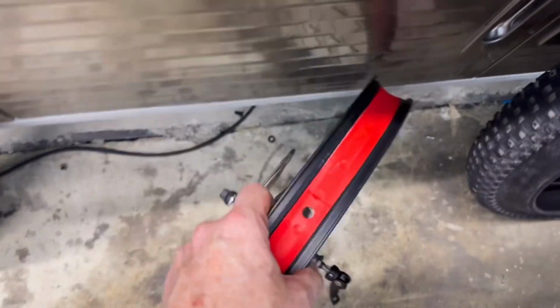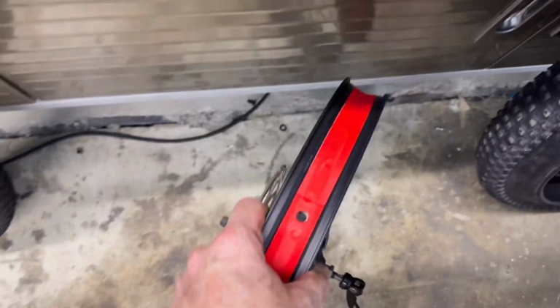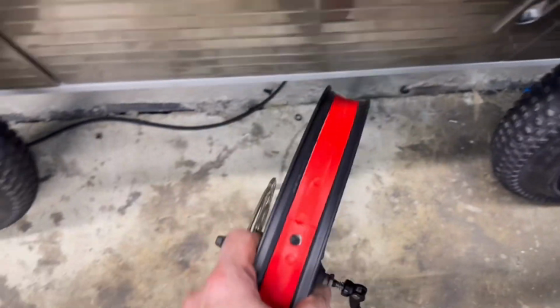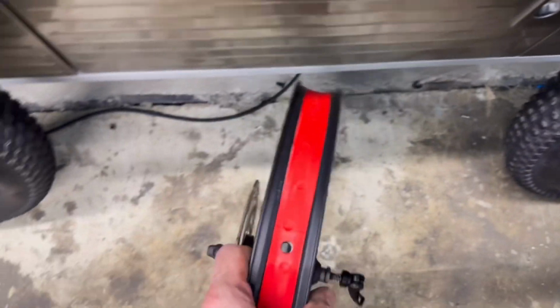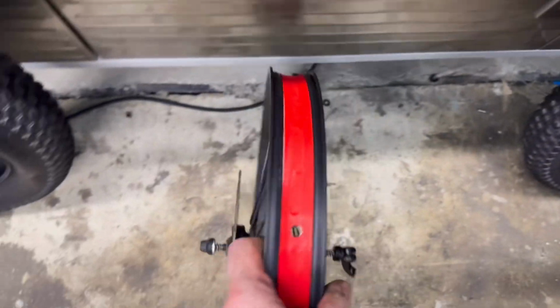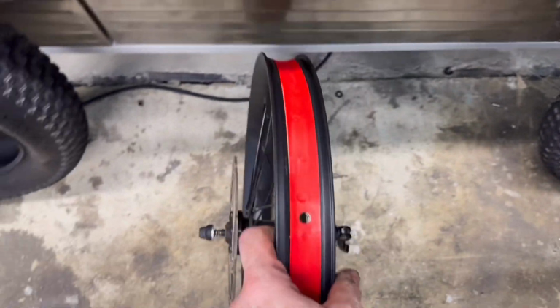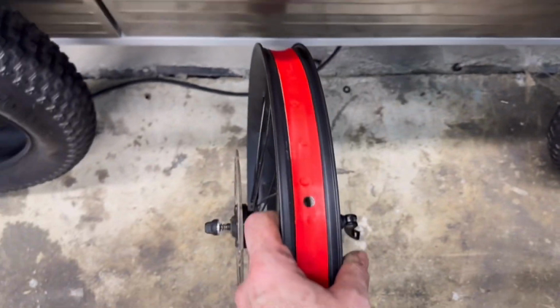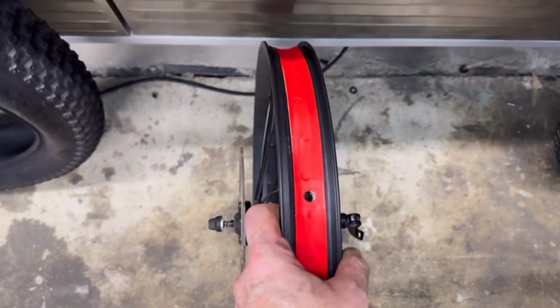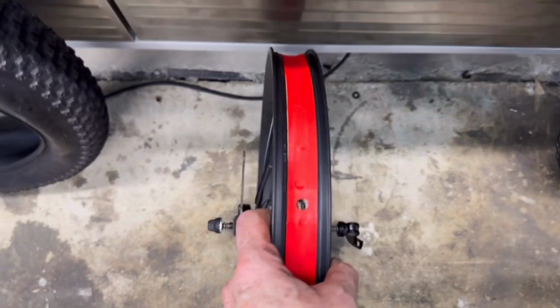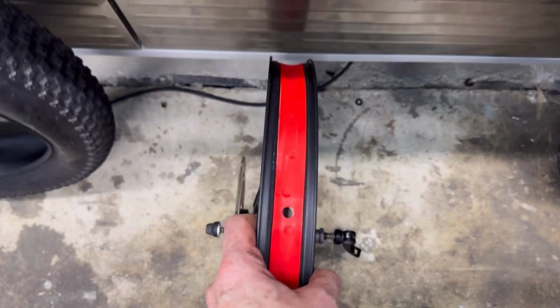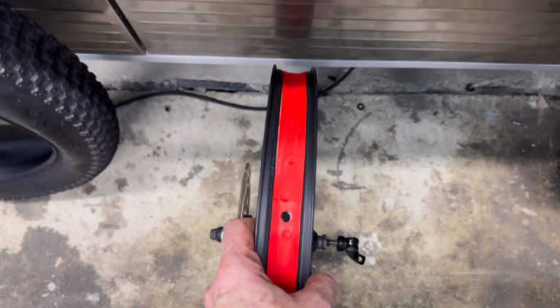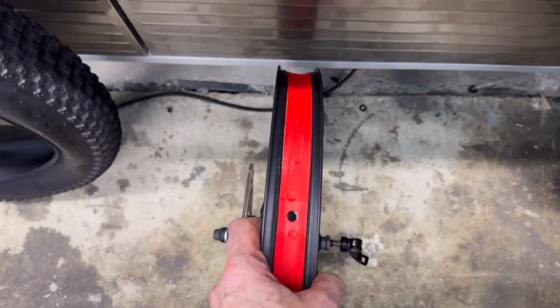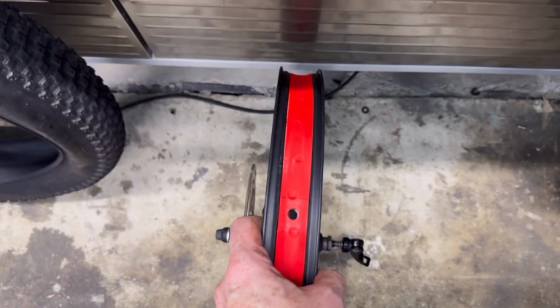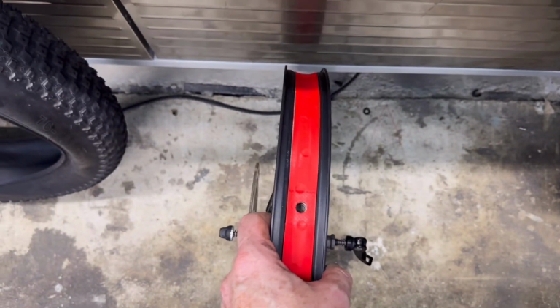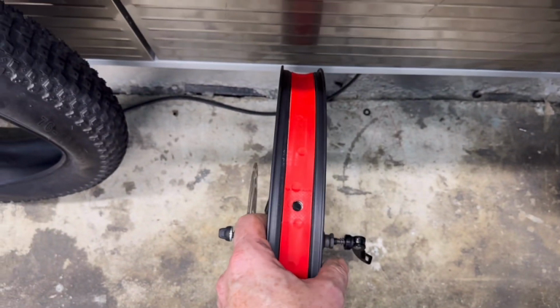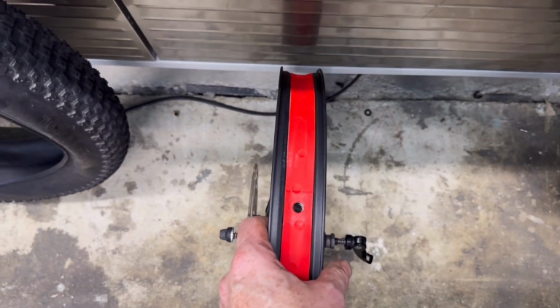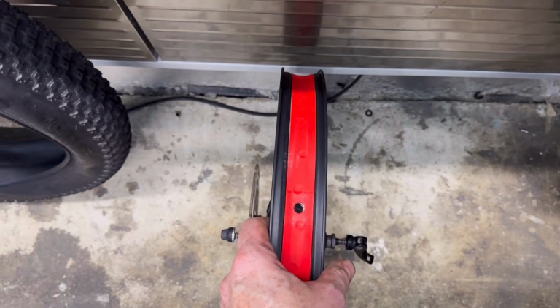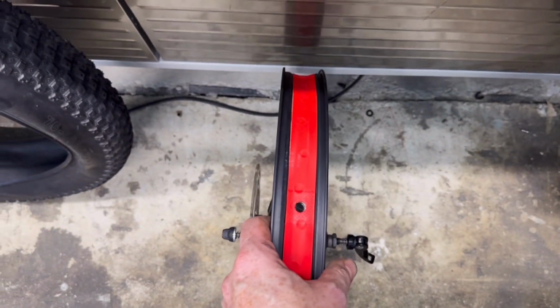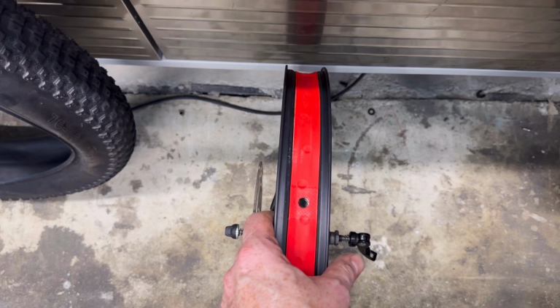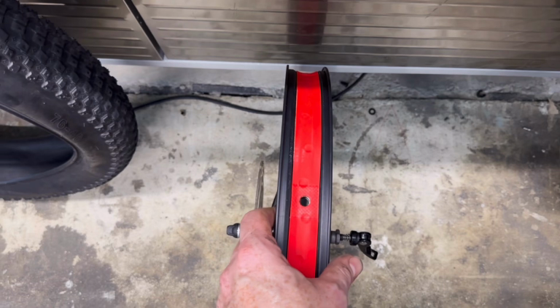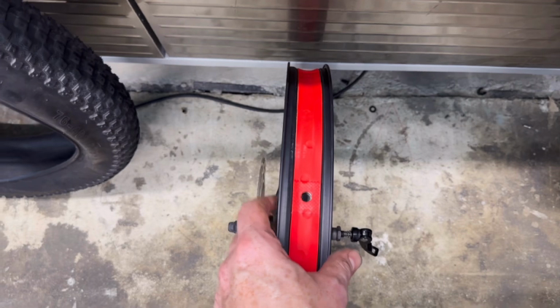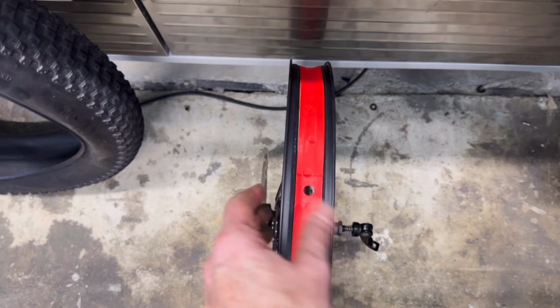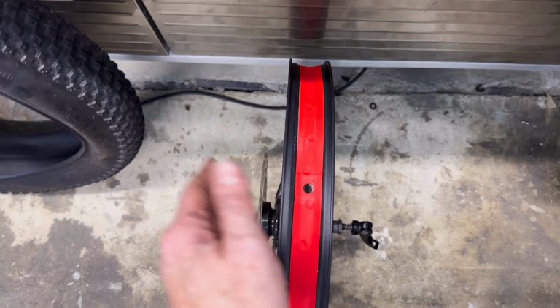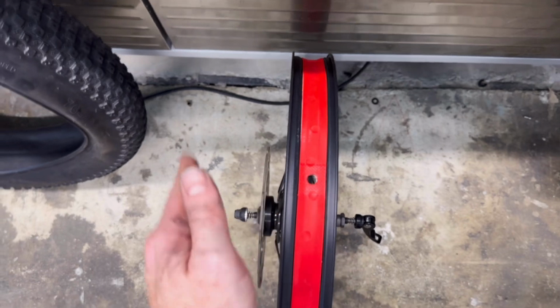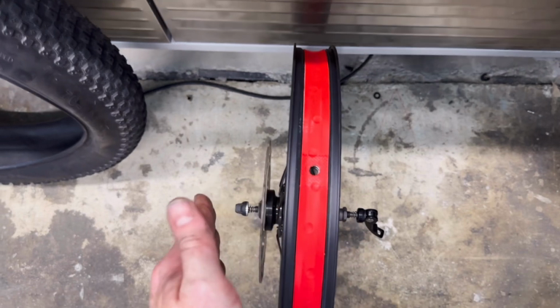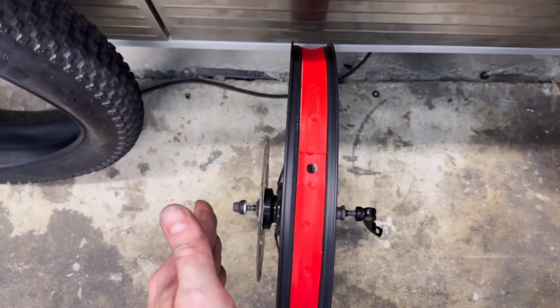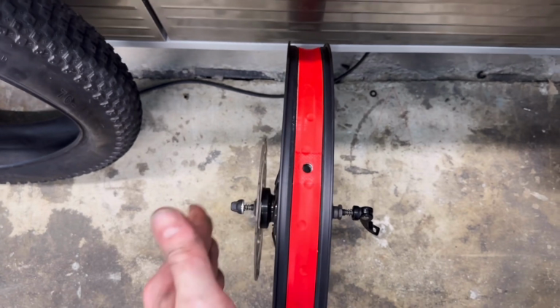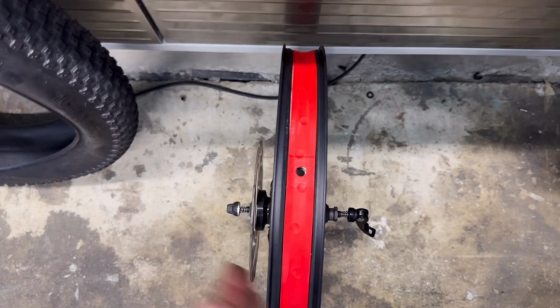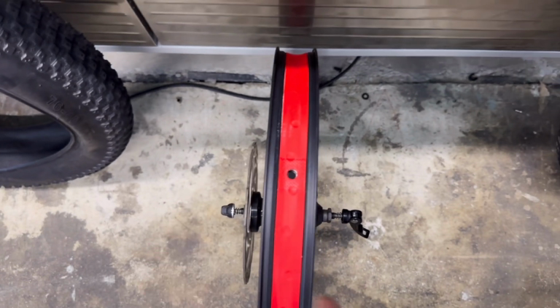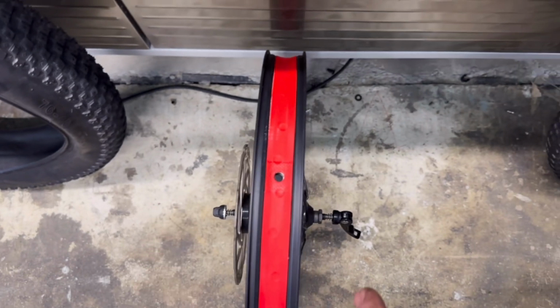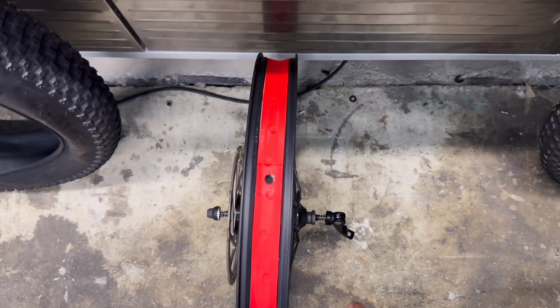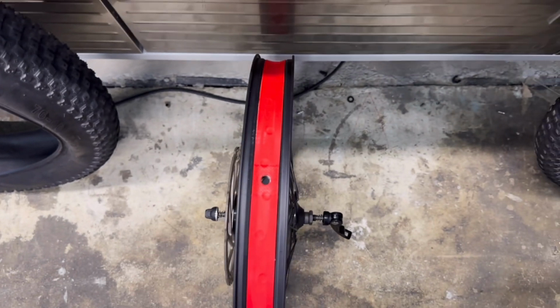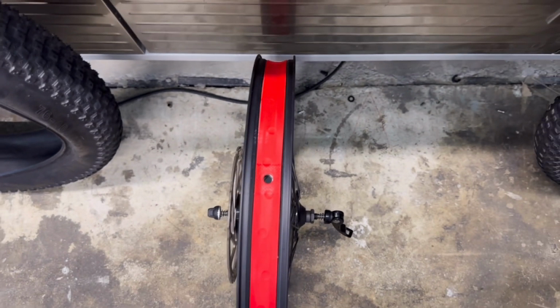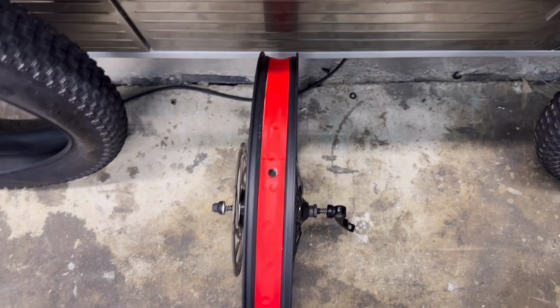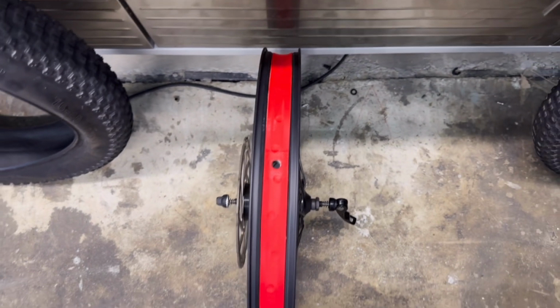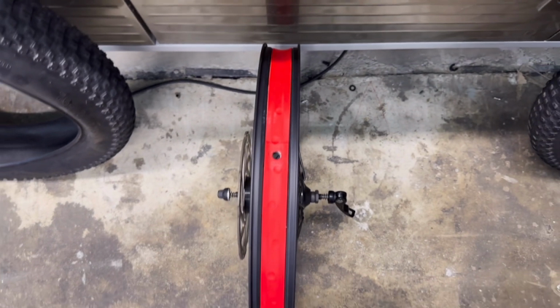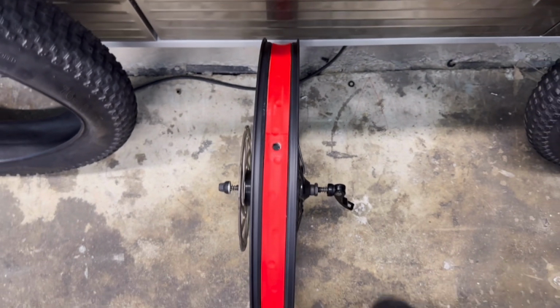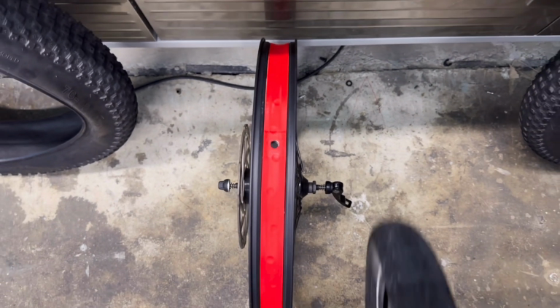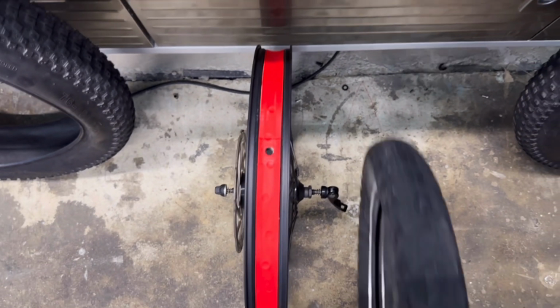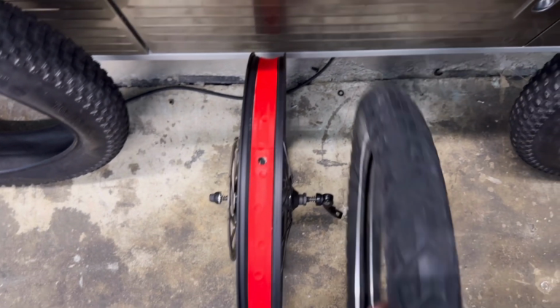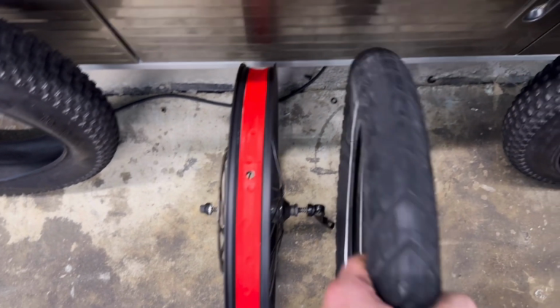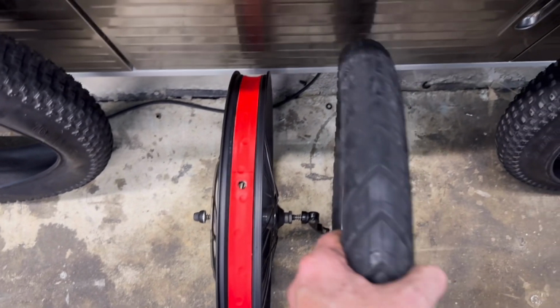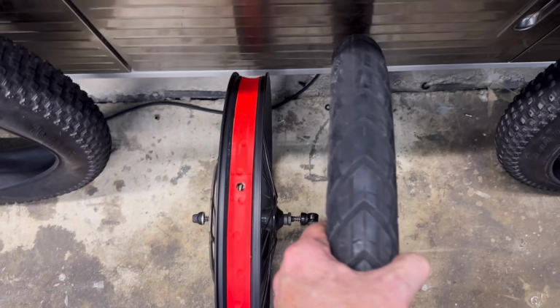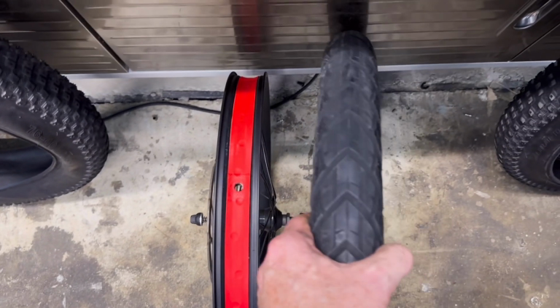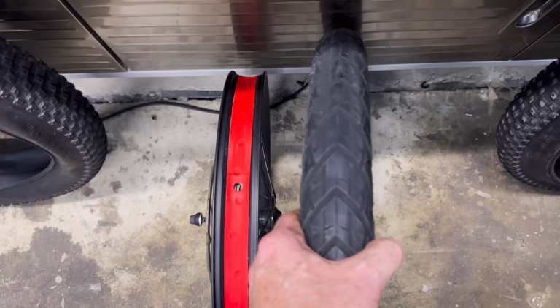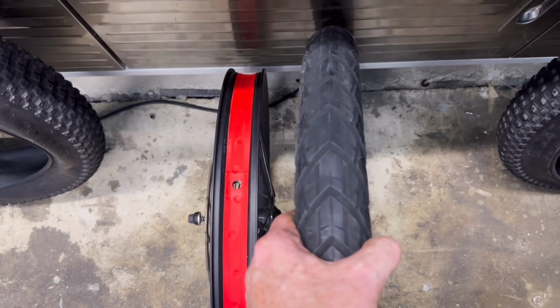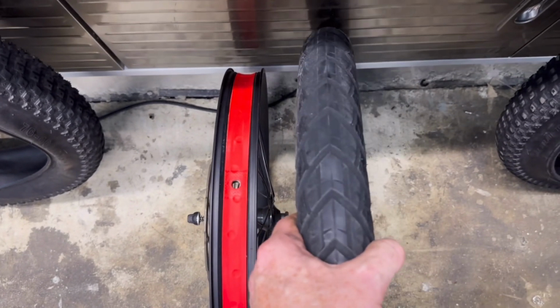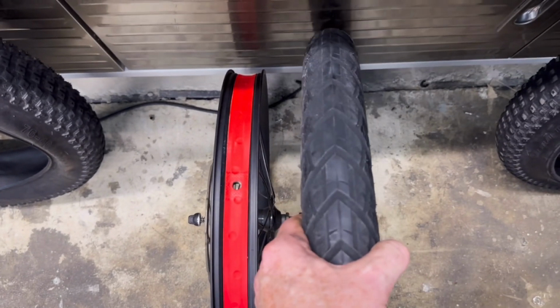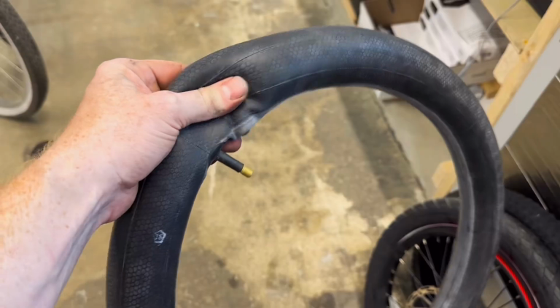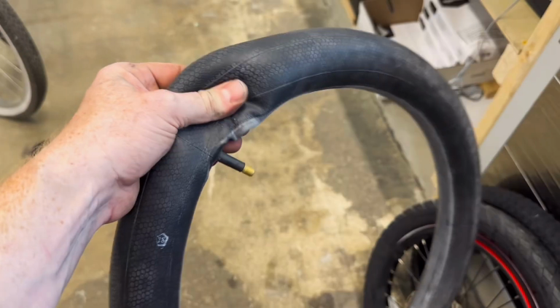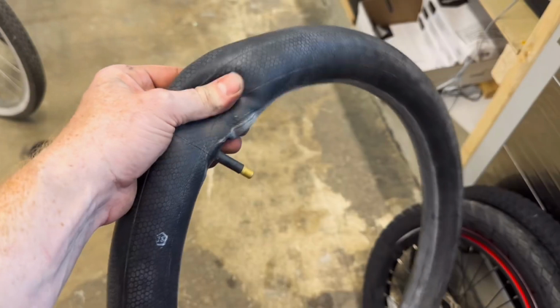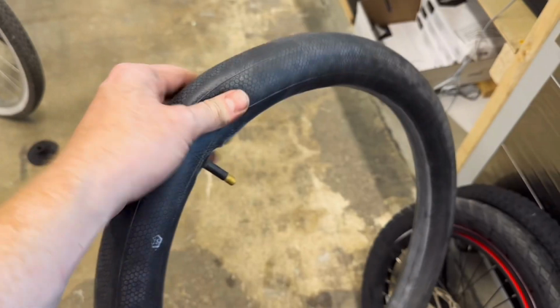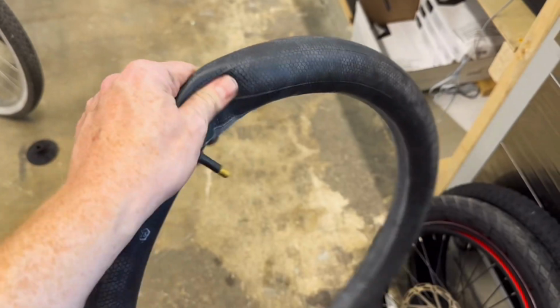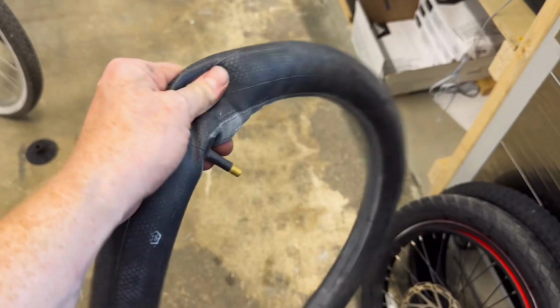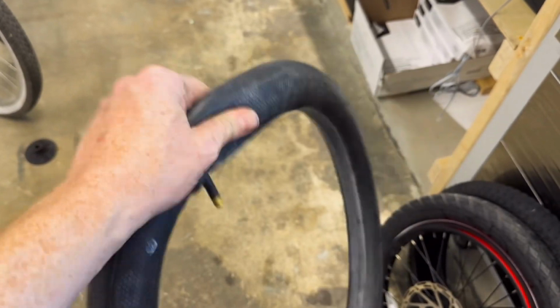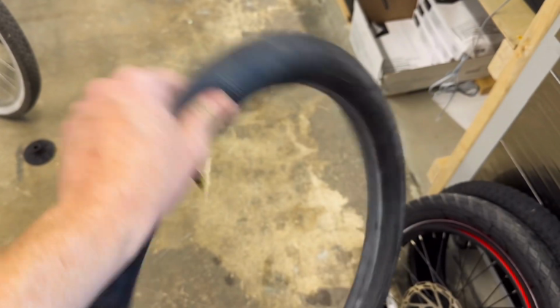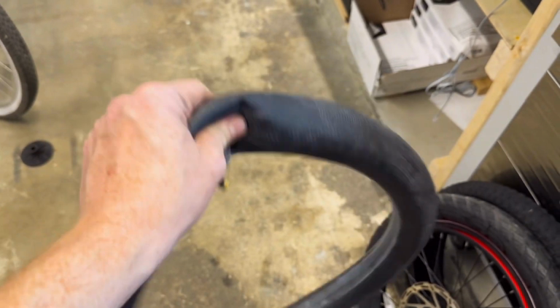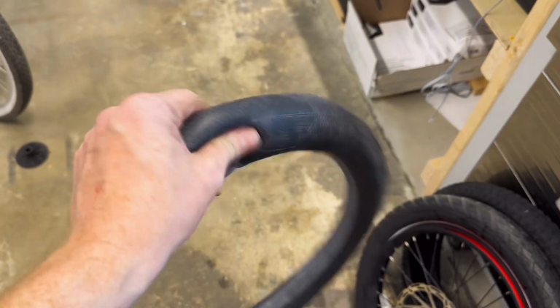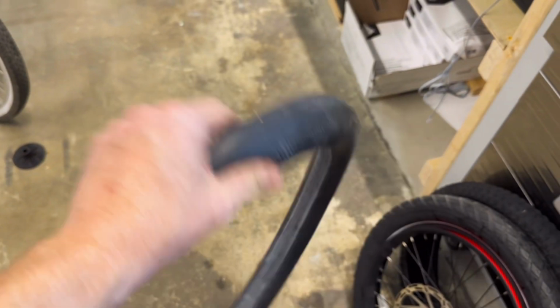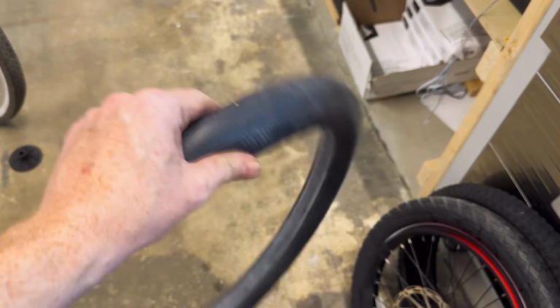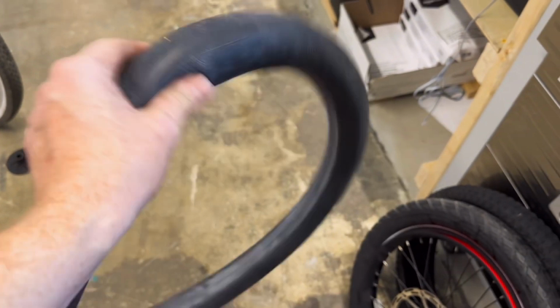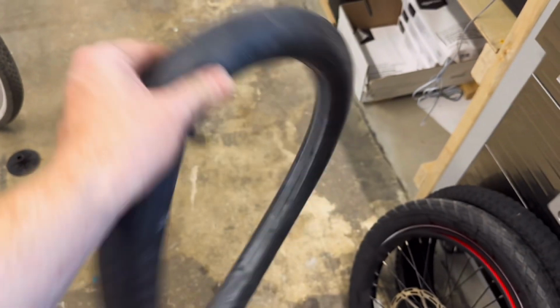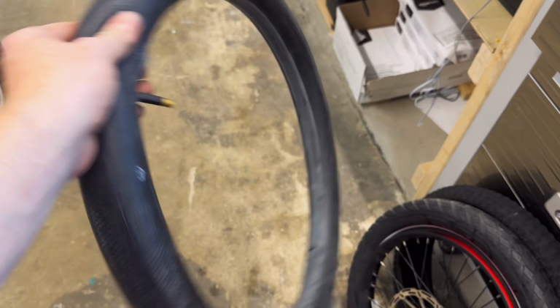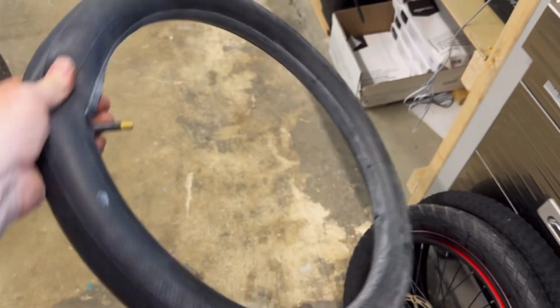Surprisingly, tubes can pop from the inside — if you didn't know, it's just one of those things that if you have a good rim strip on there, you don't really have to worry about.